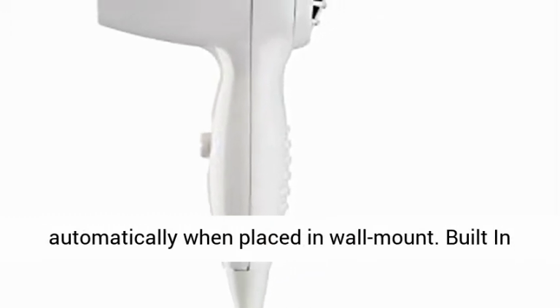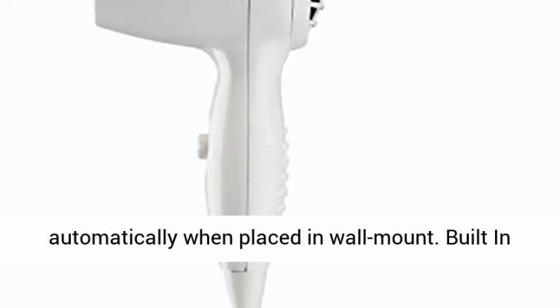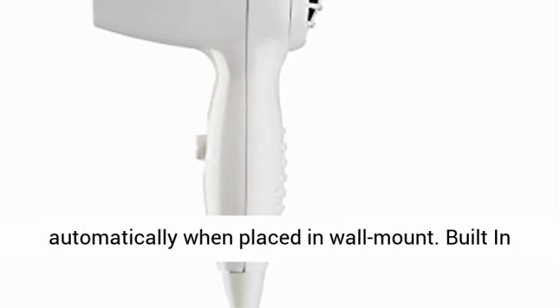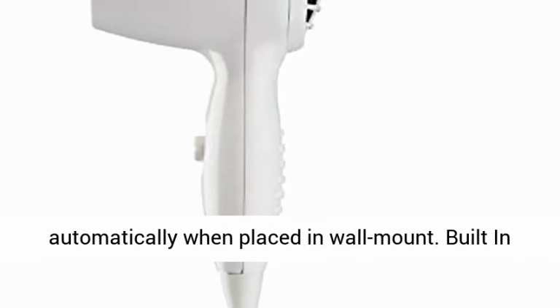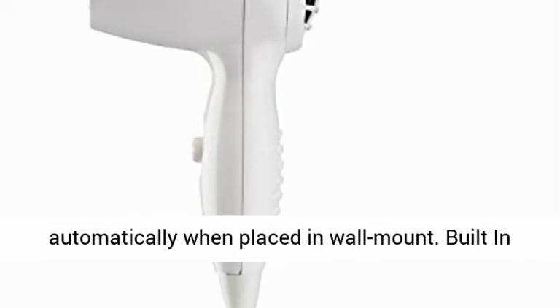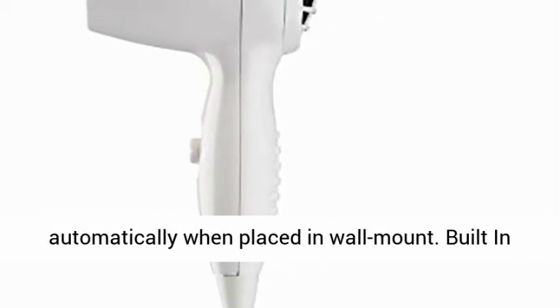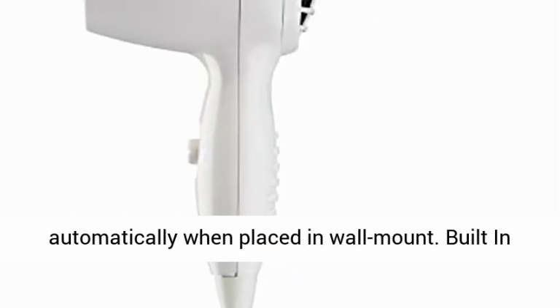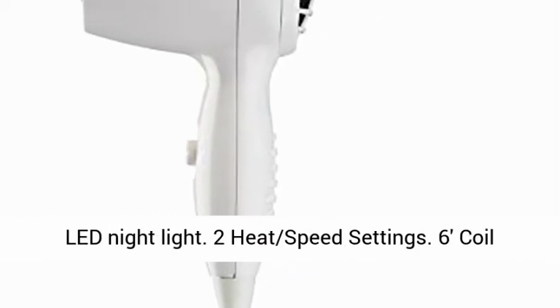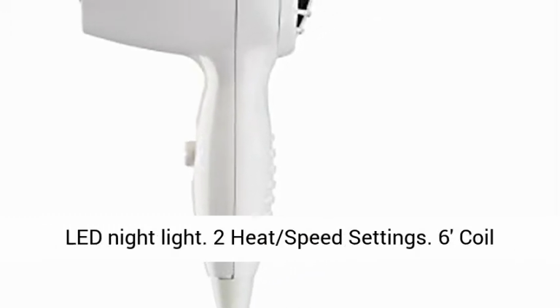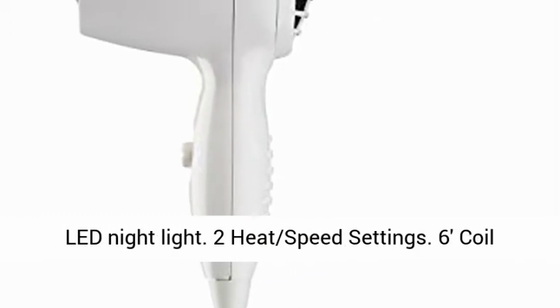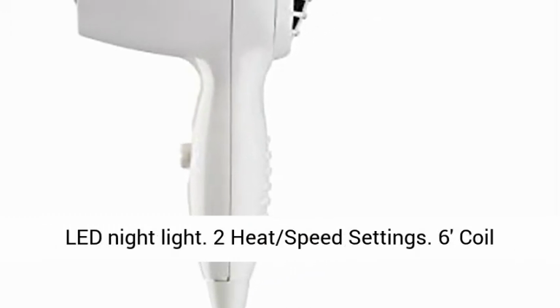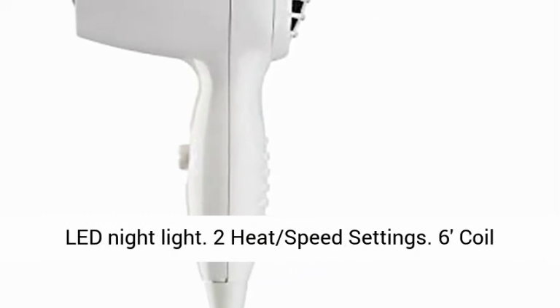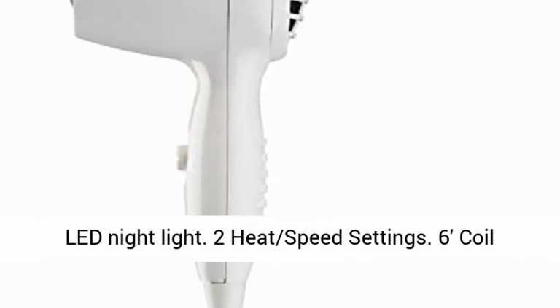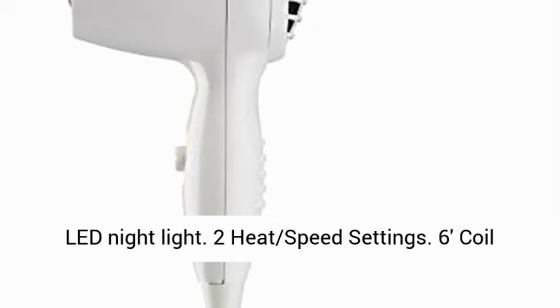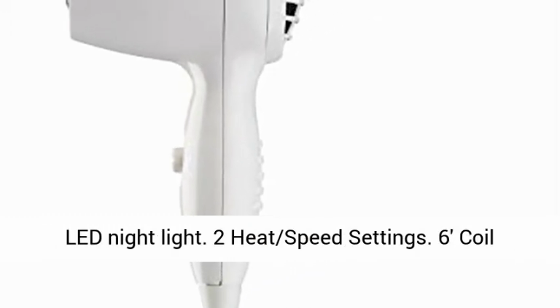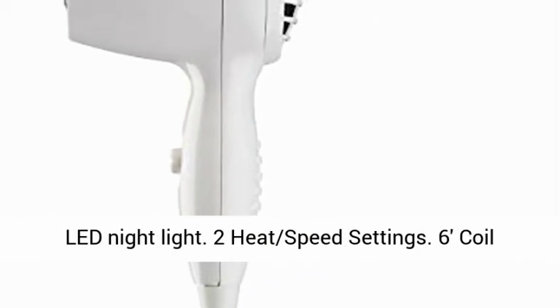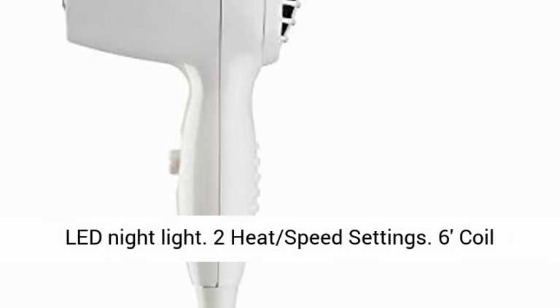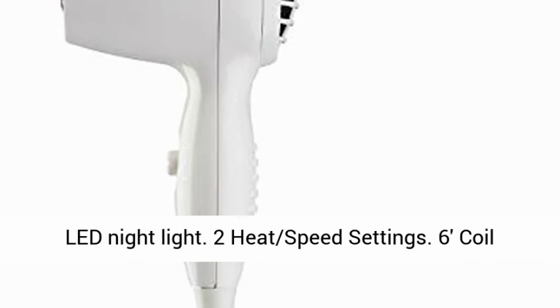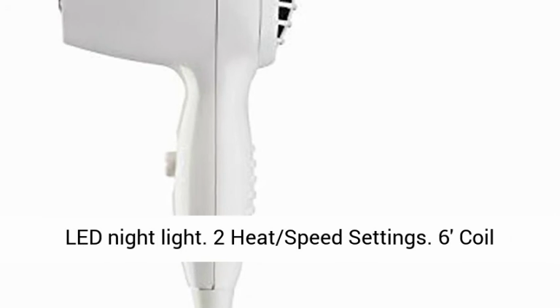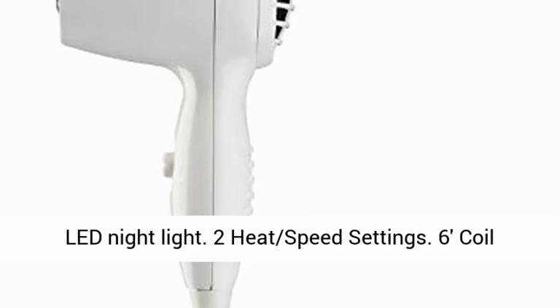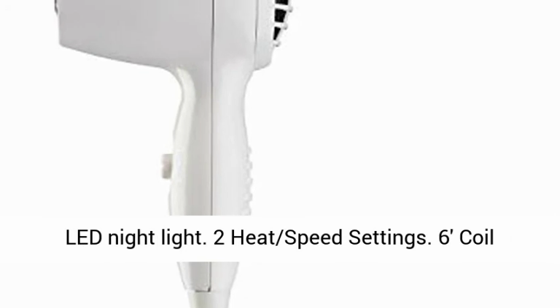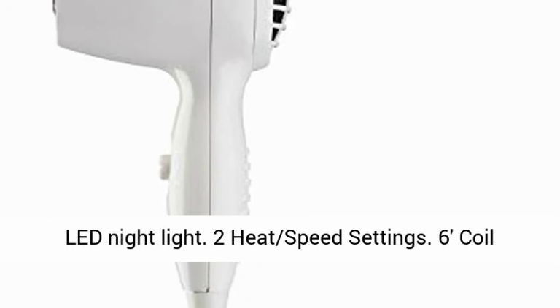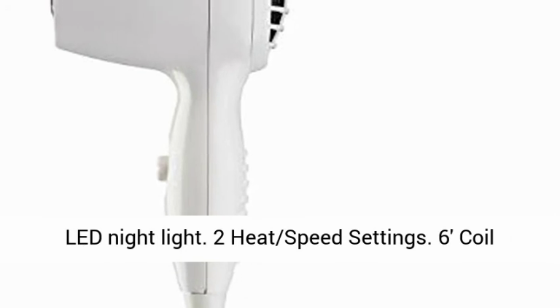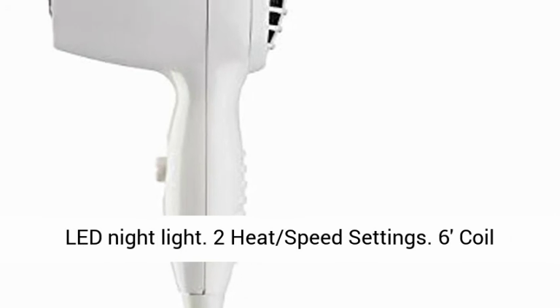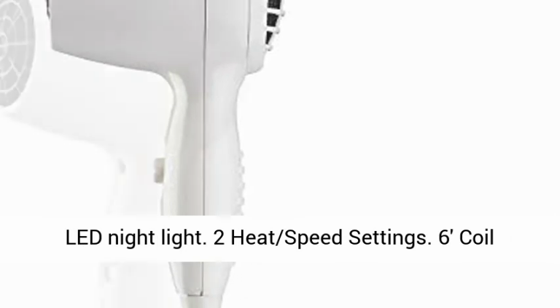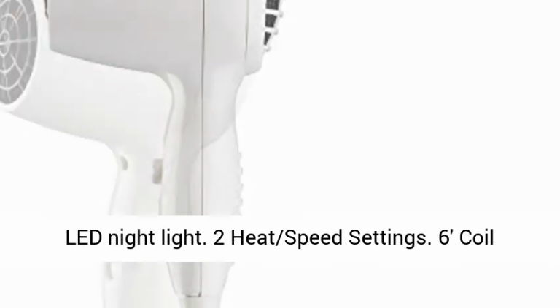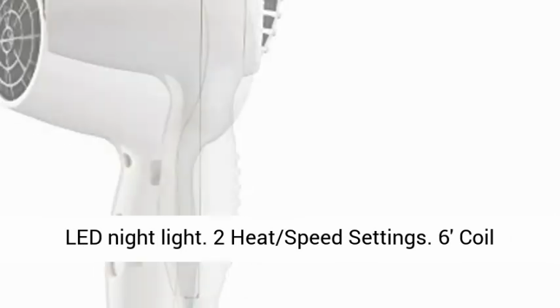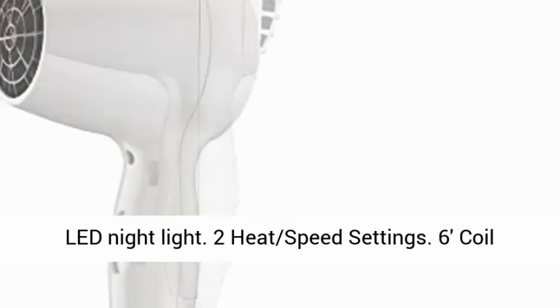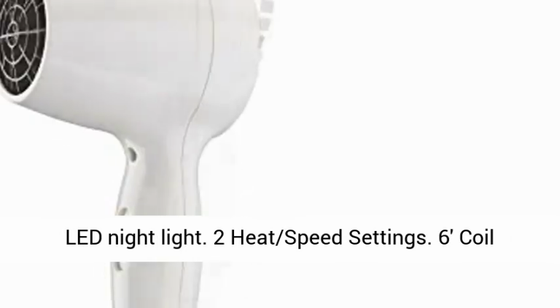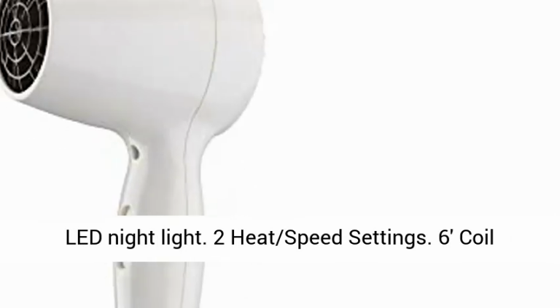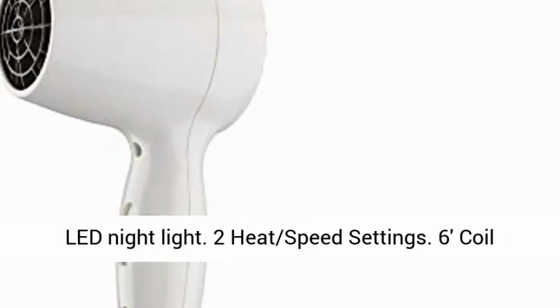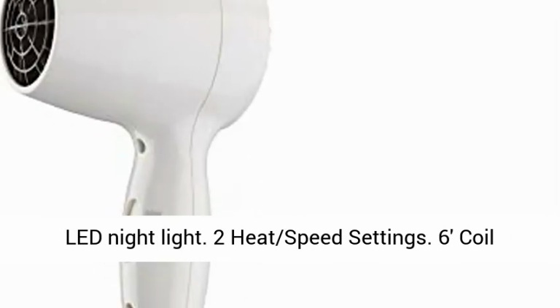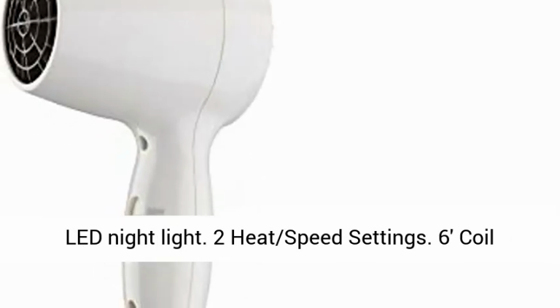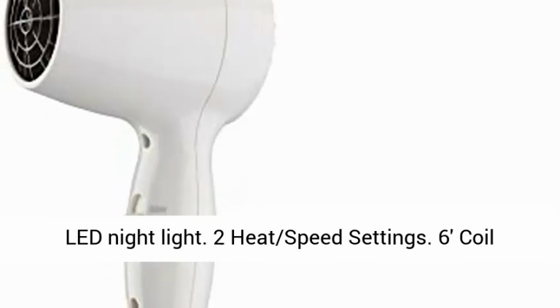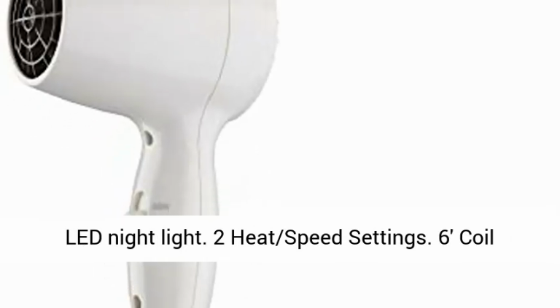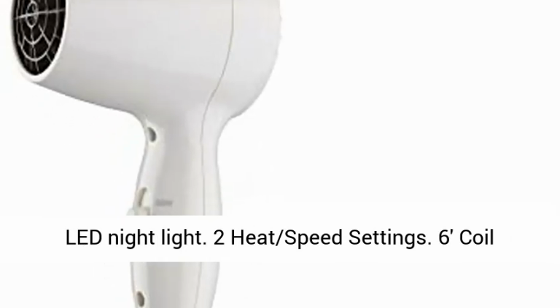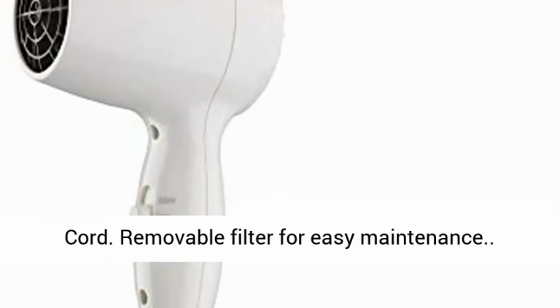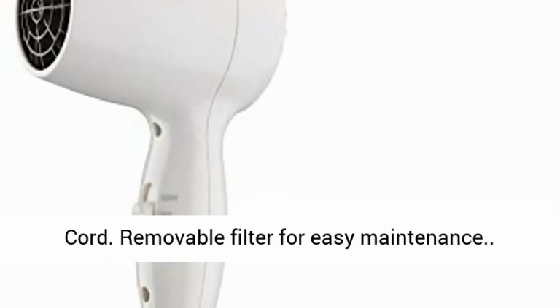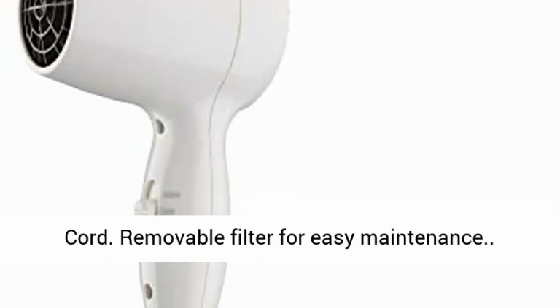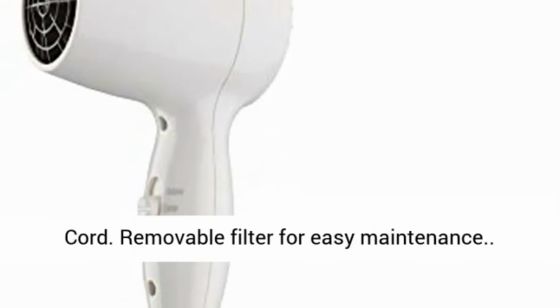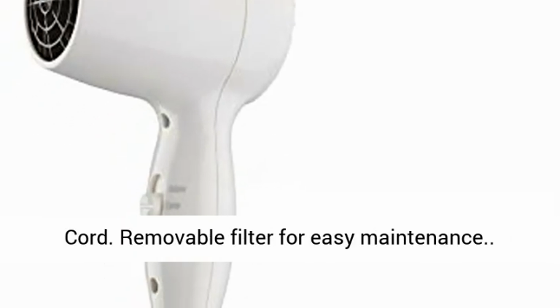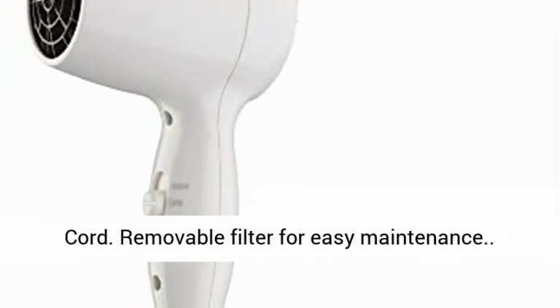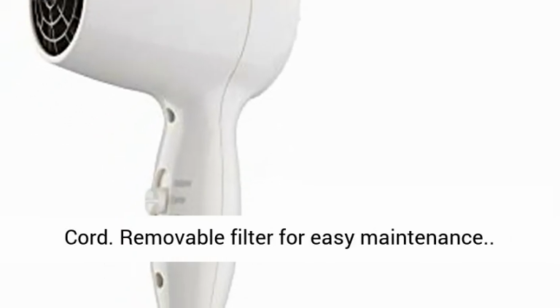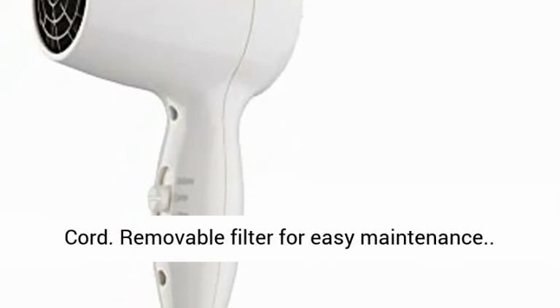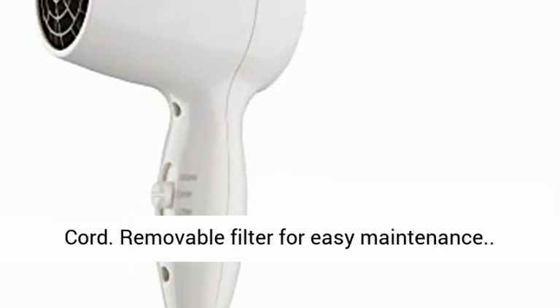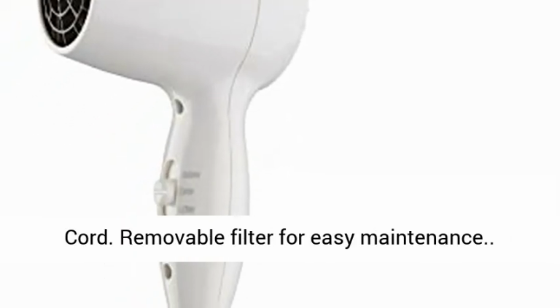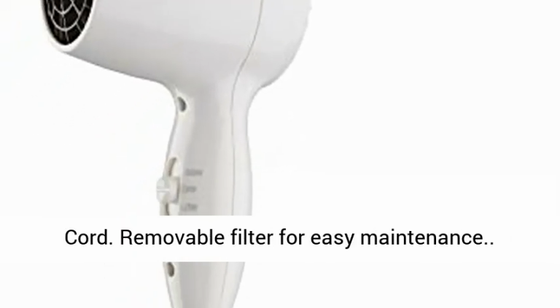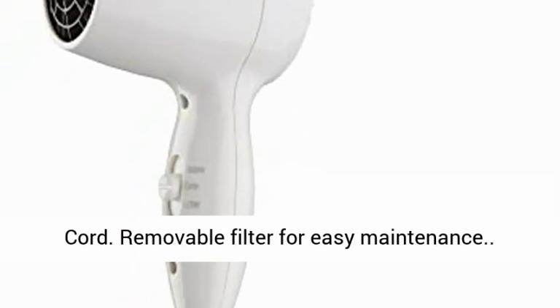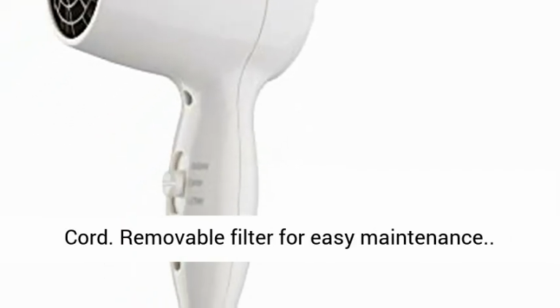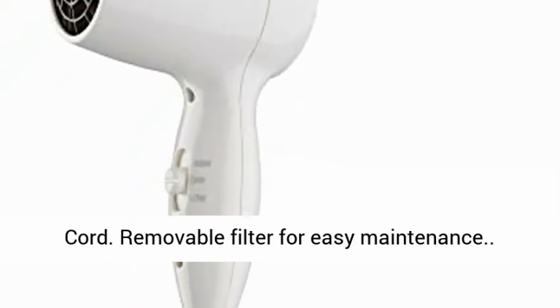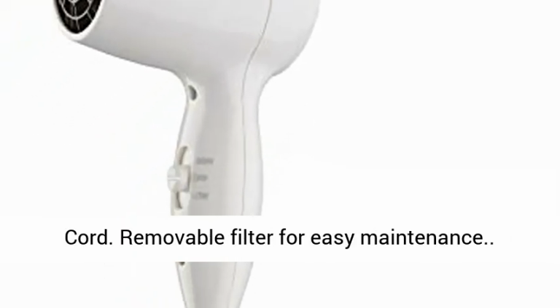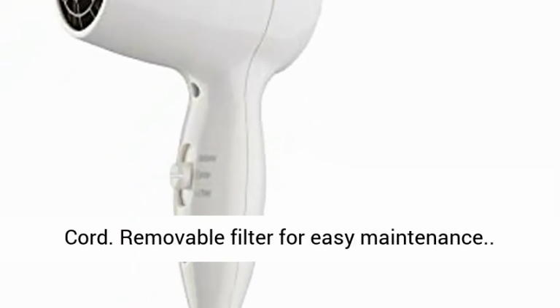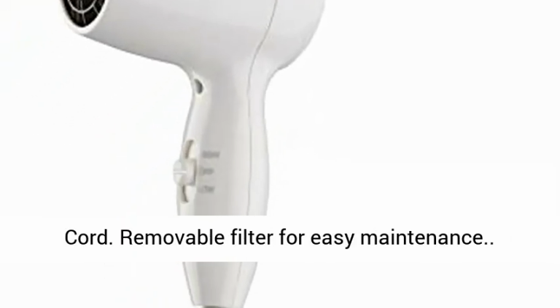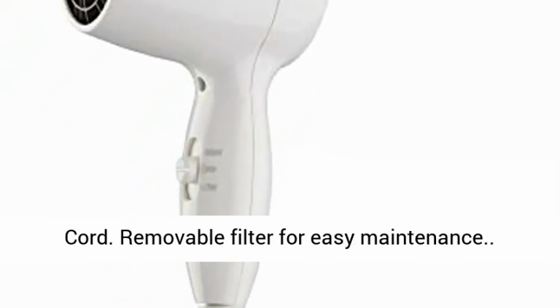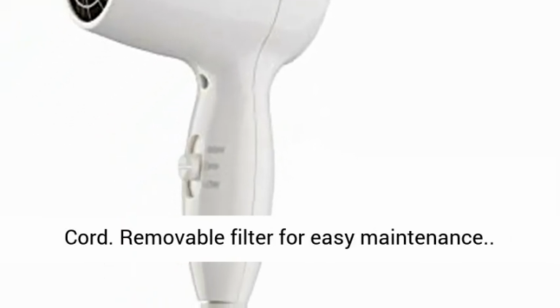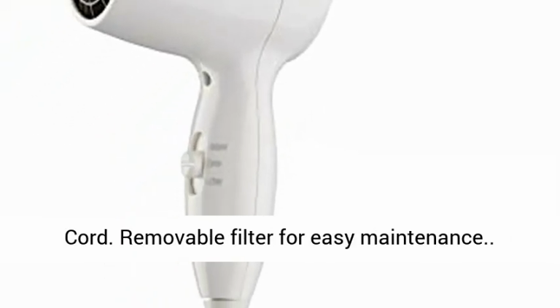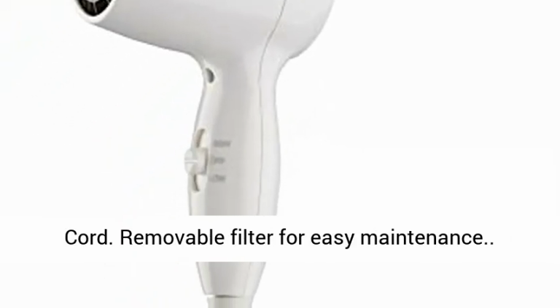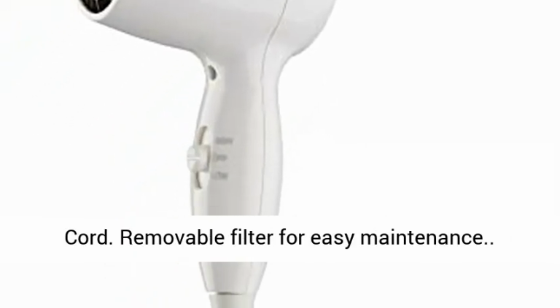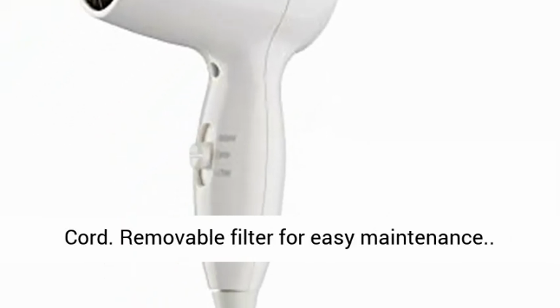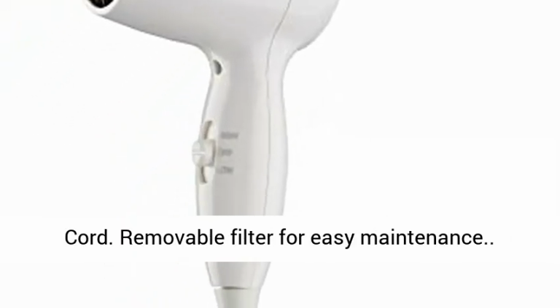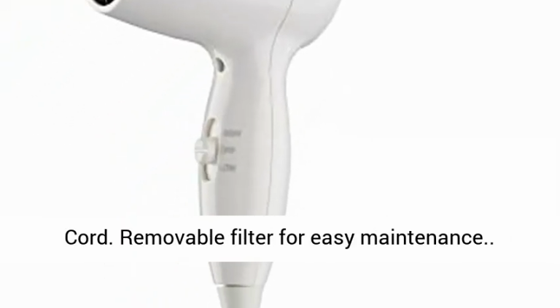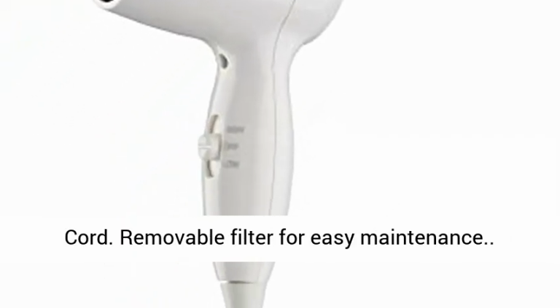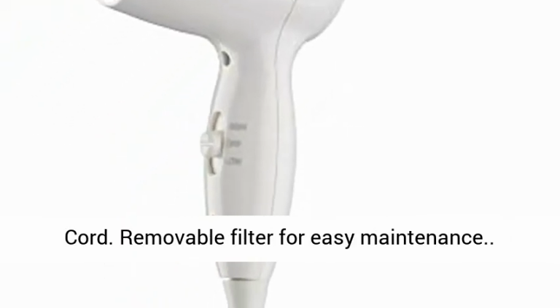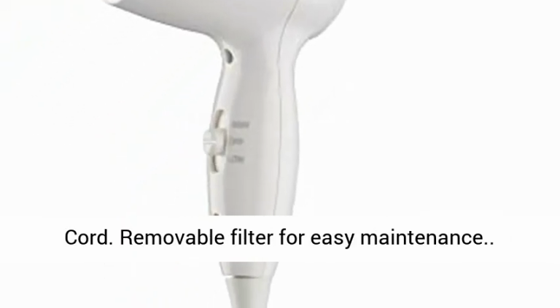Built-in LED night light. 2 heat and speed settings. 6-foot coil cord. Removable filter for easy maintenance.